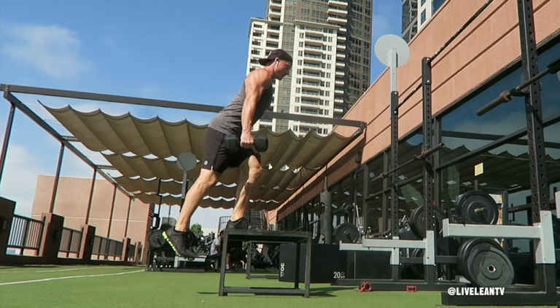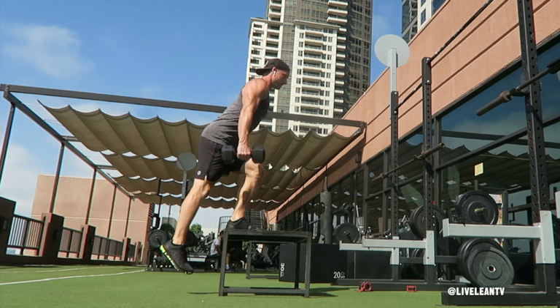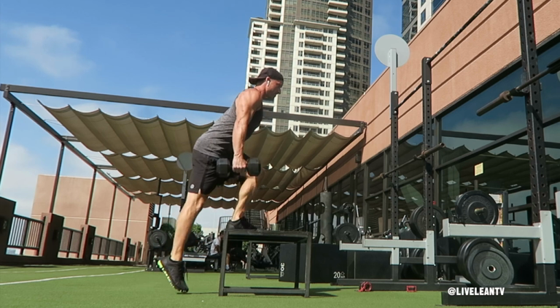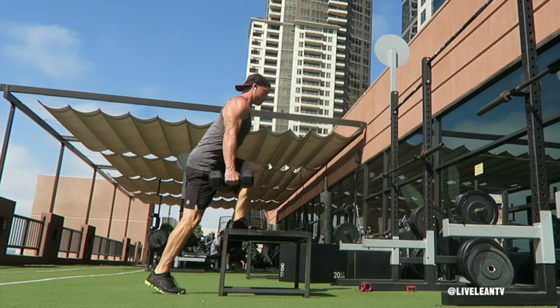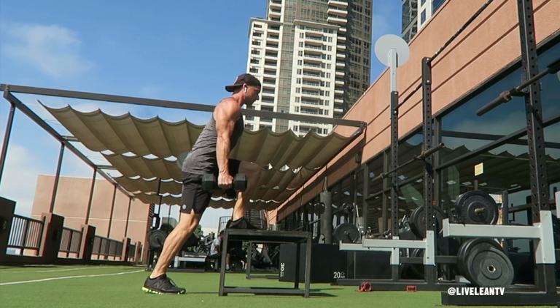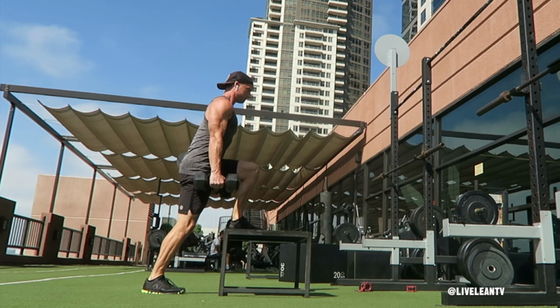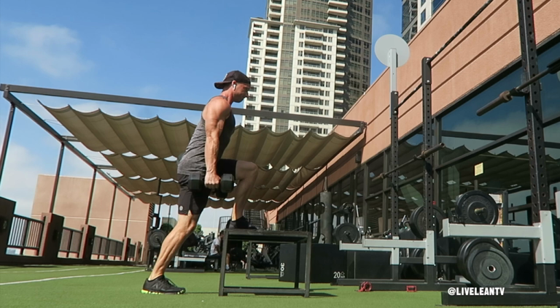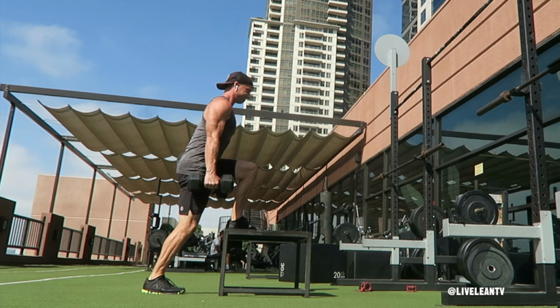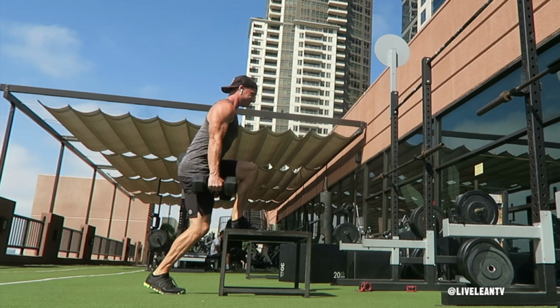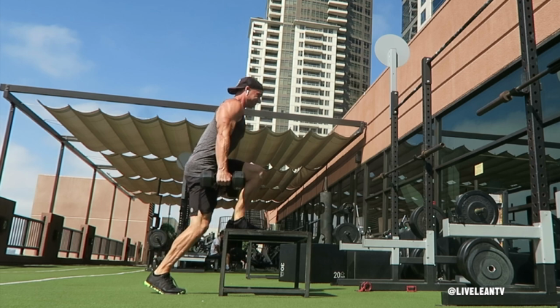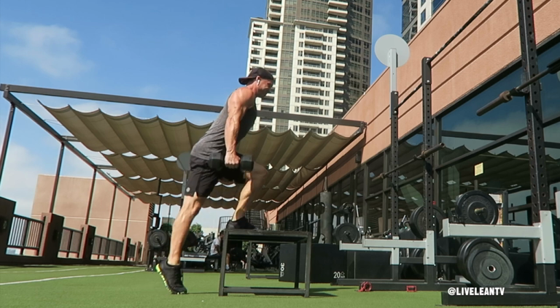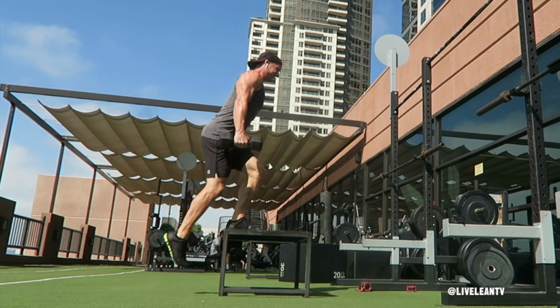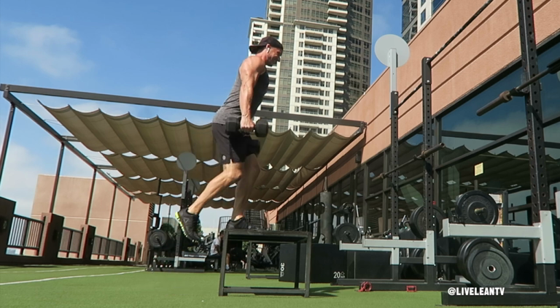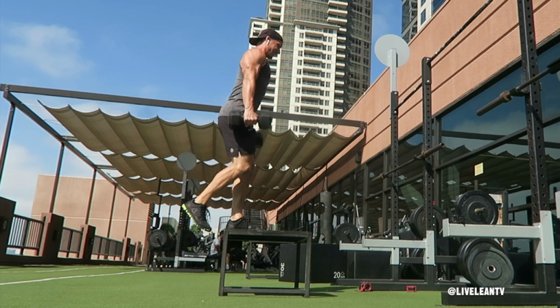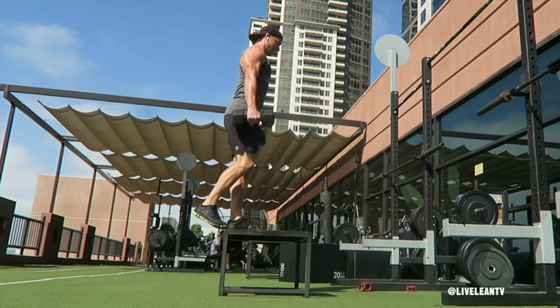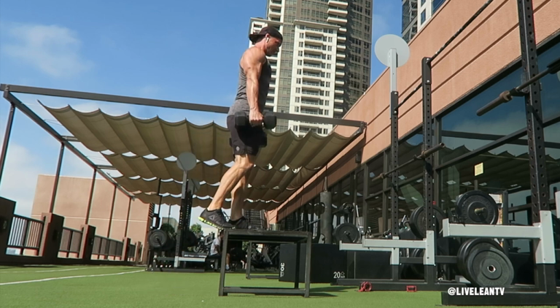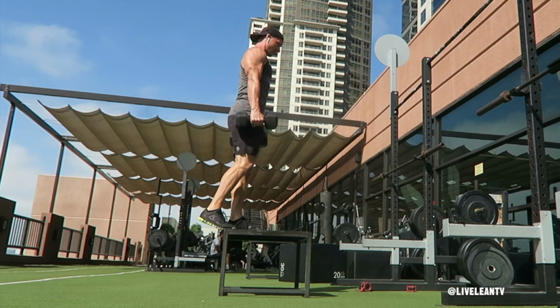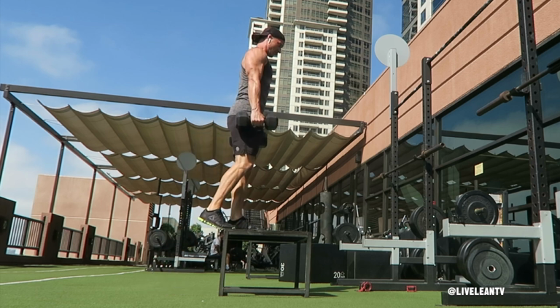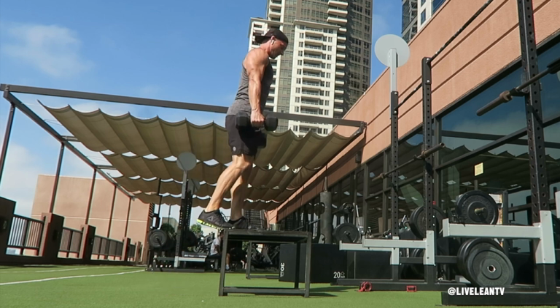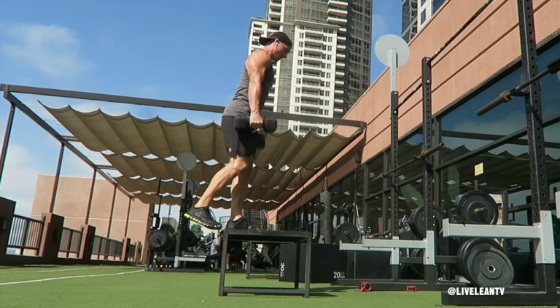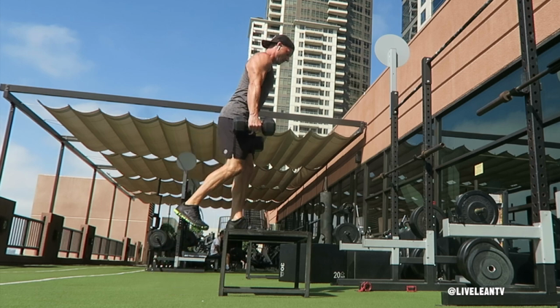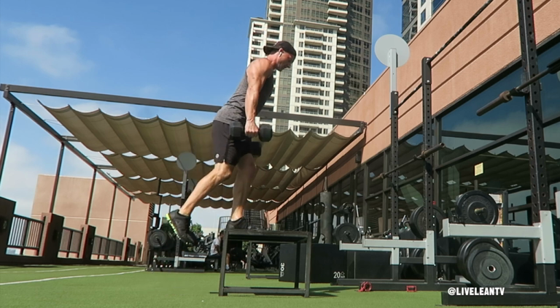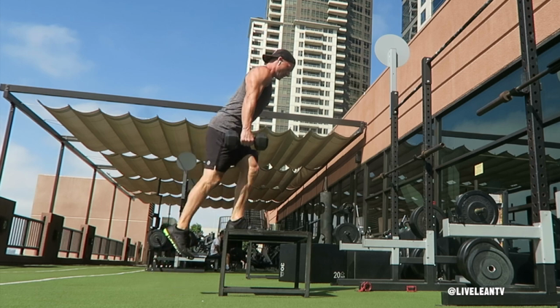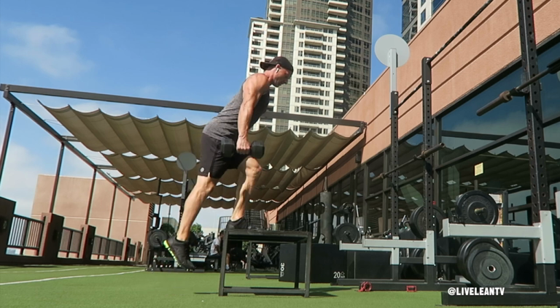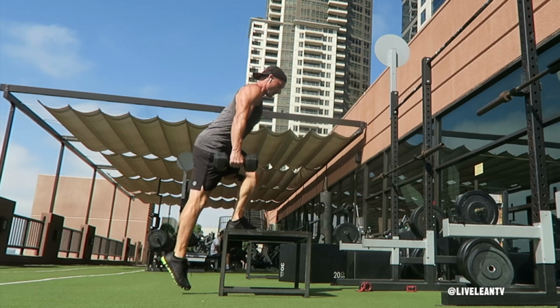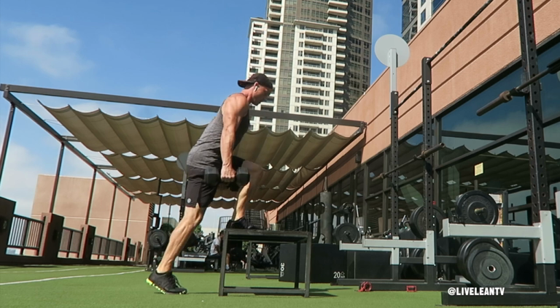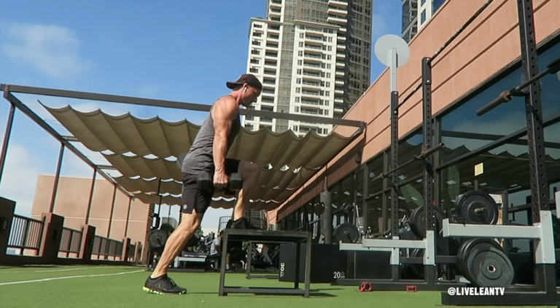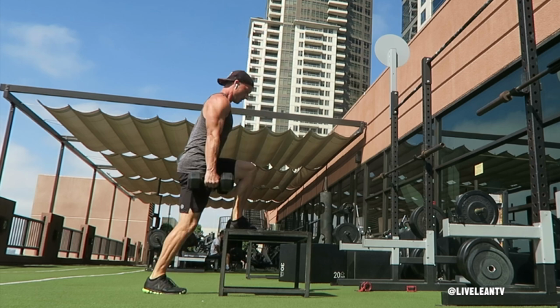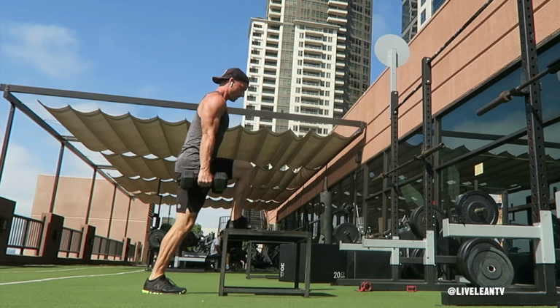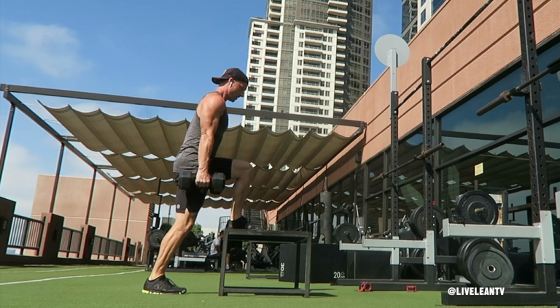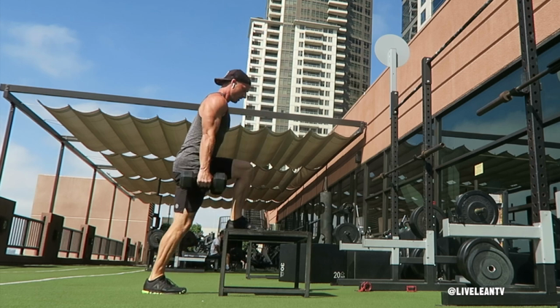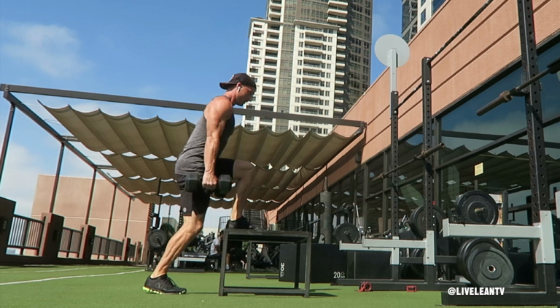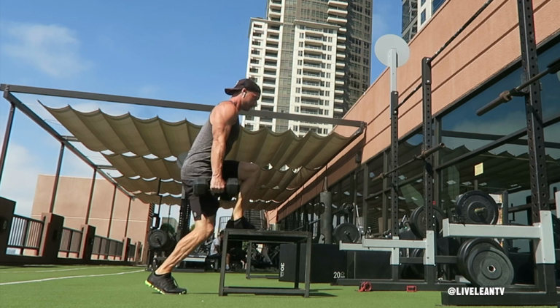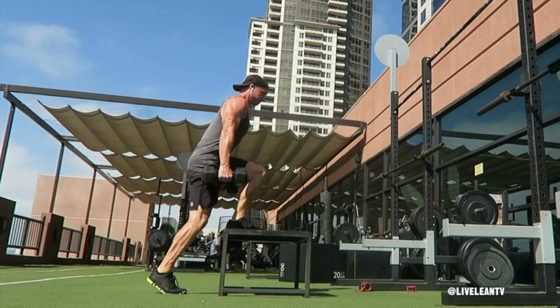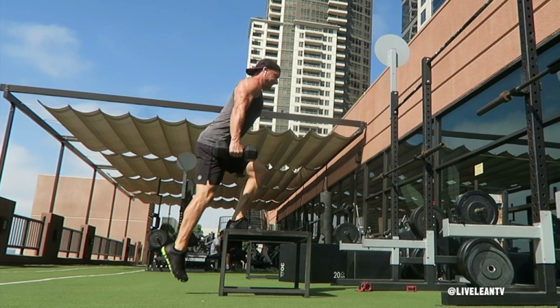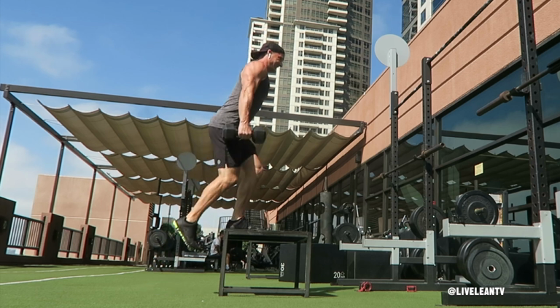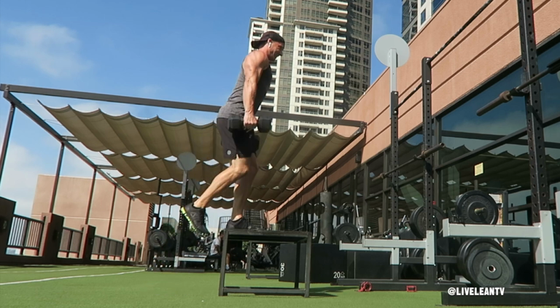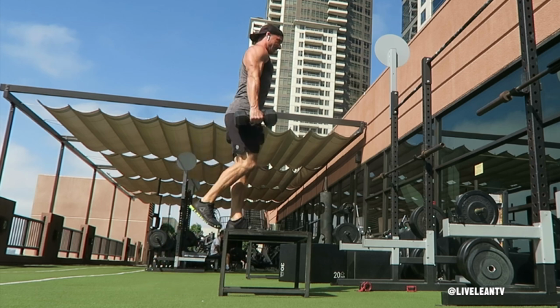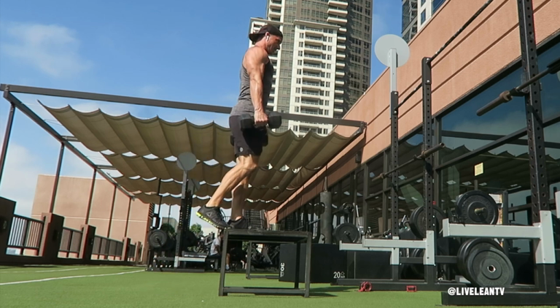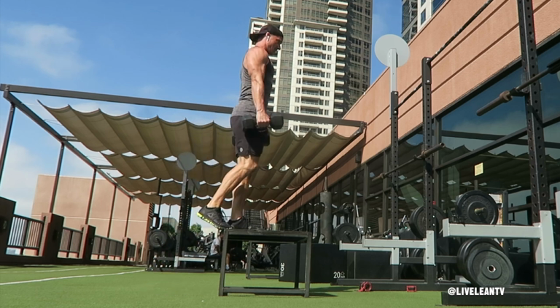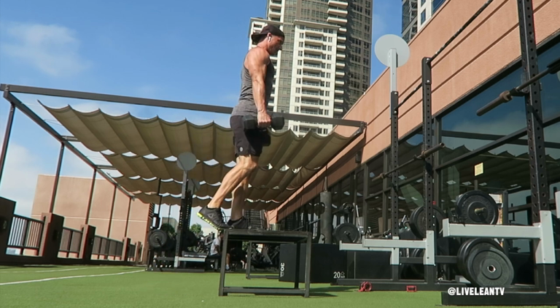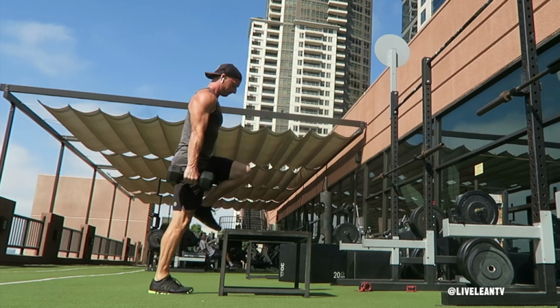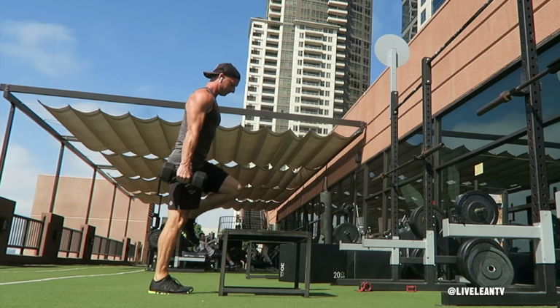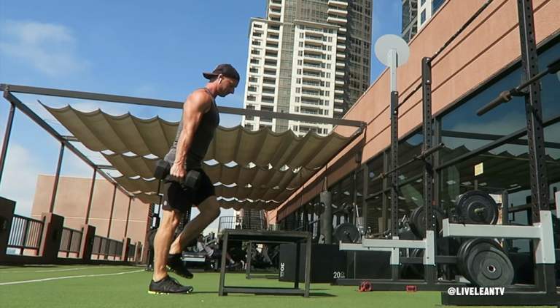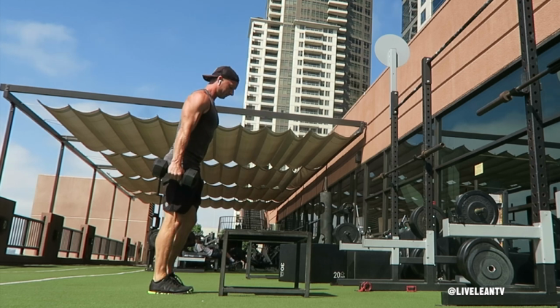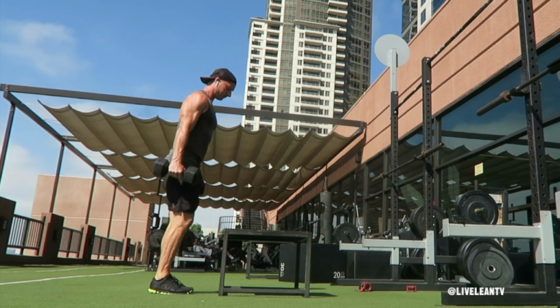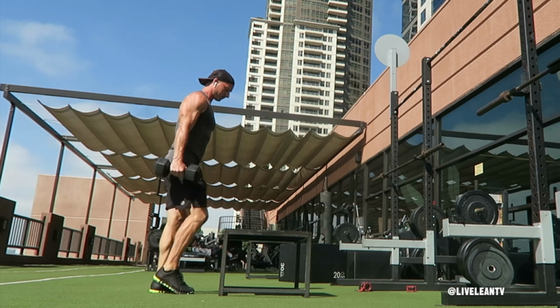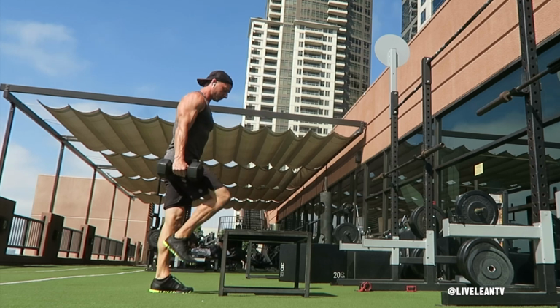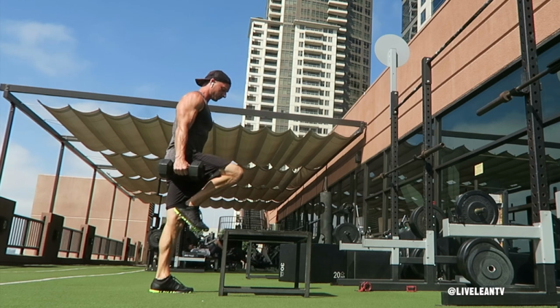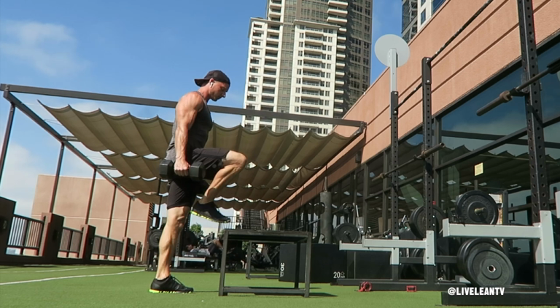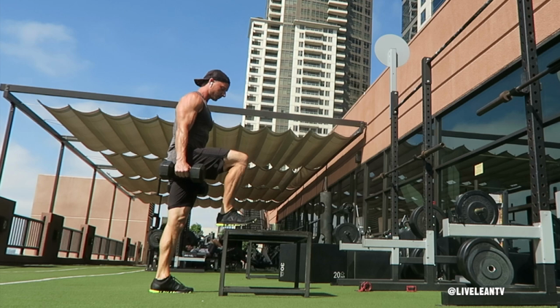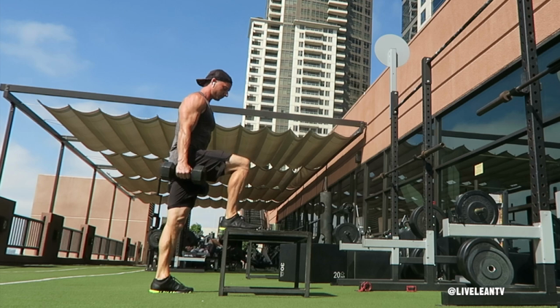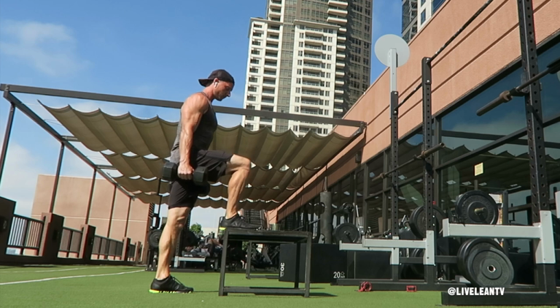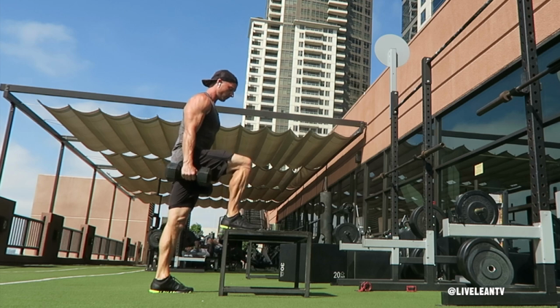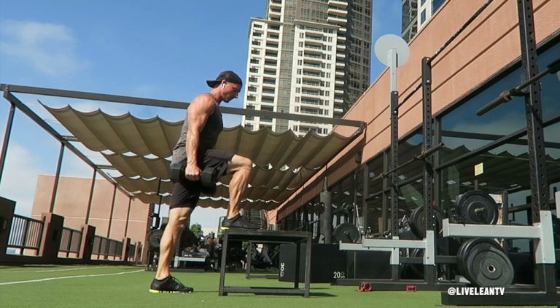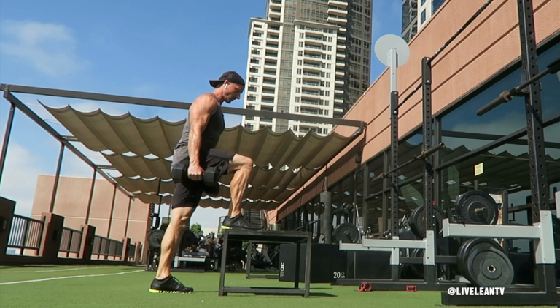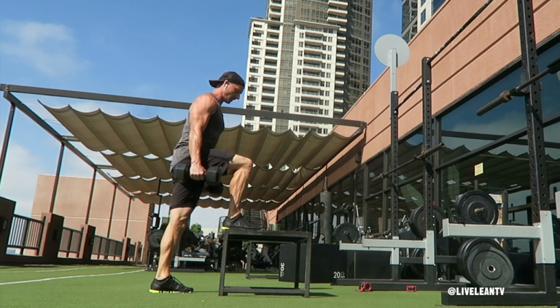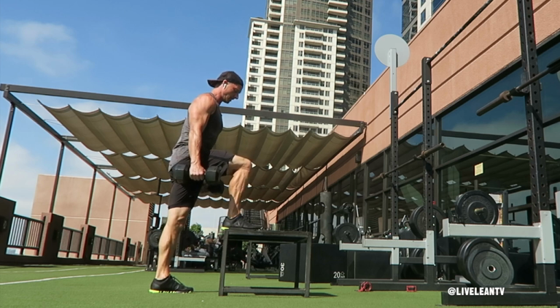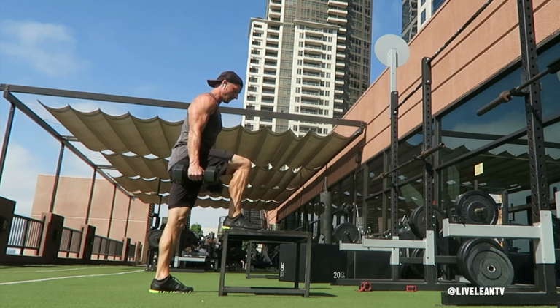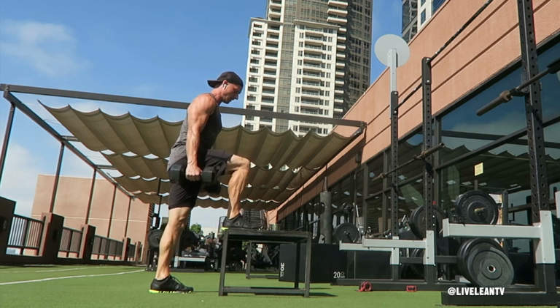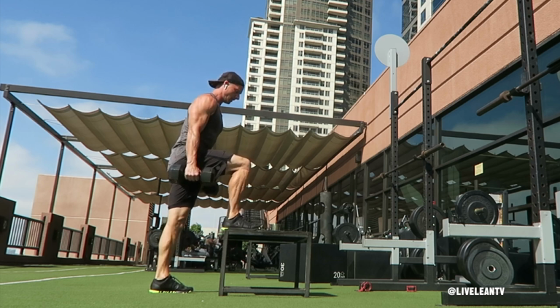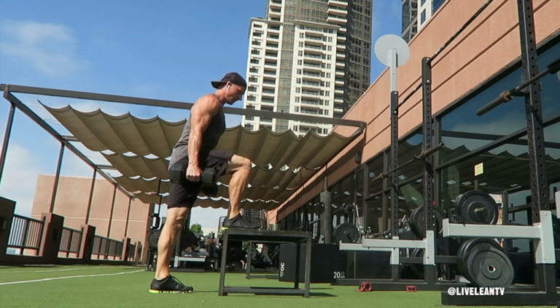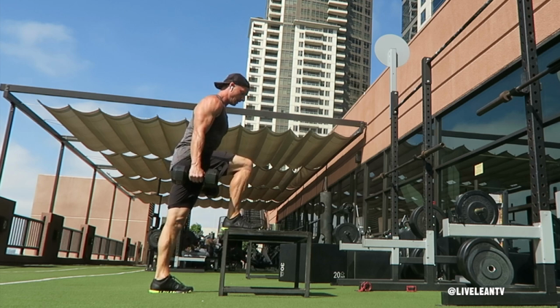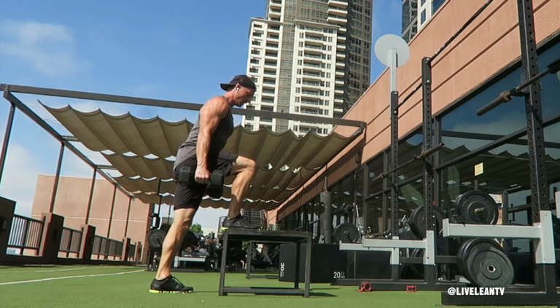Slowly lower that same leg back to the starting position on the ground and repeat for reps with the same leg. Complete all reps with one leg, then switch sides and repeat.